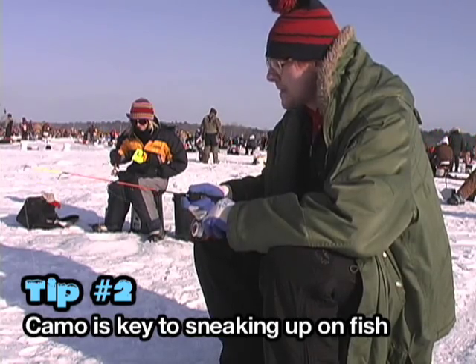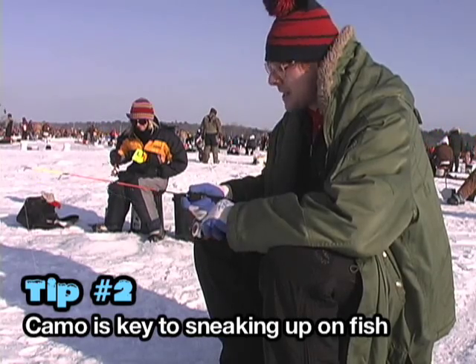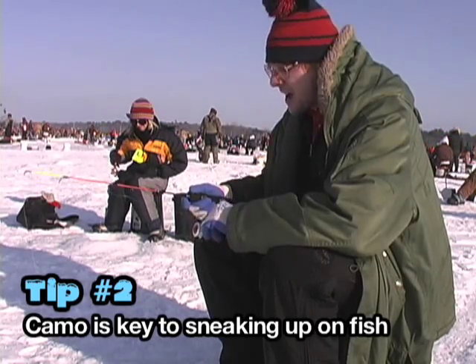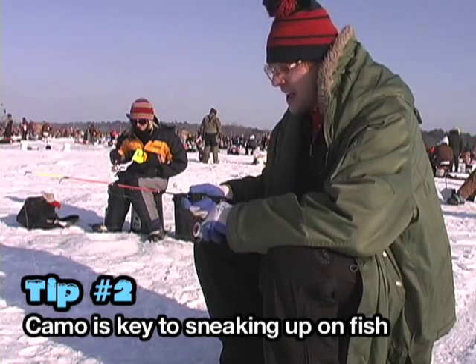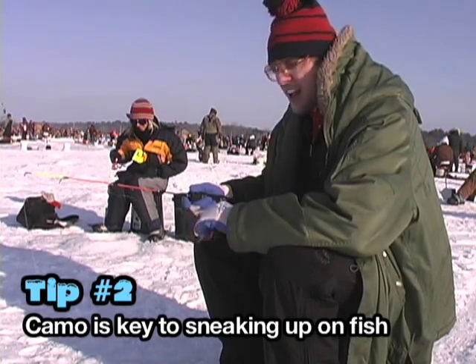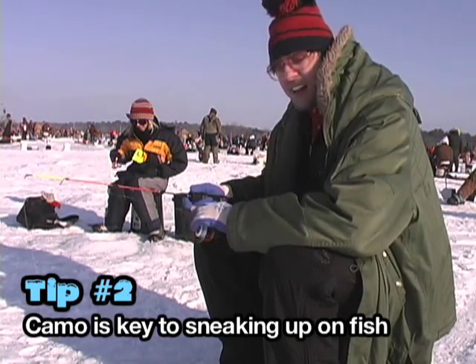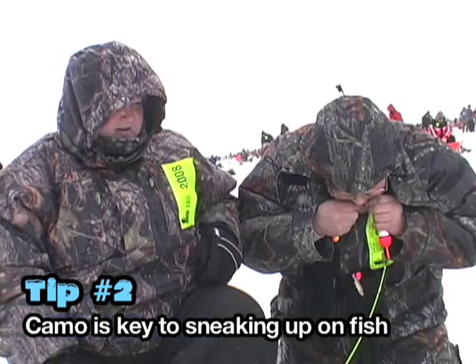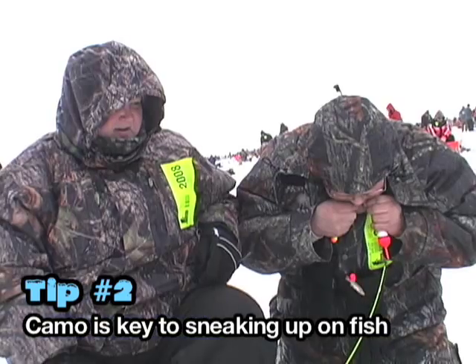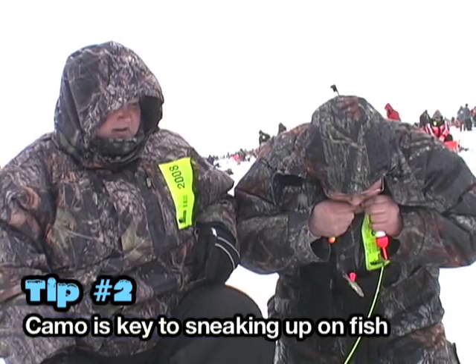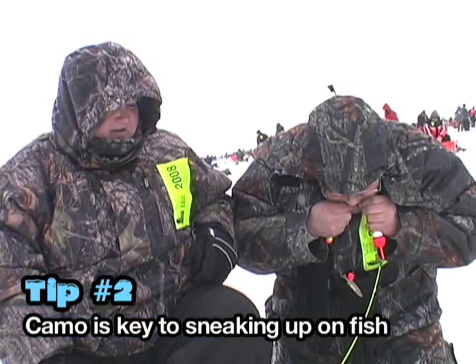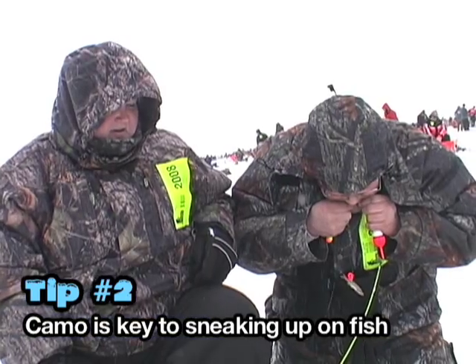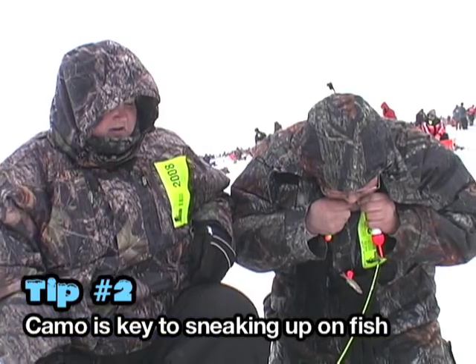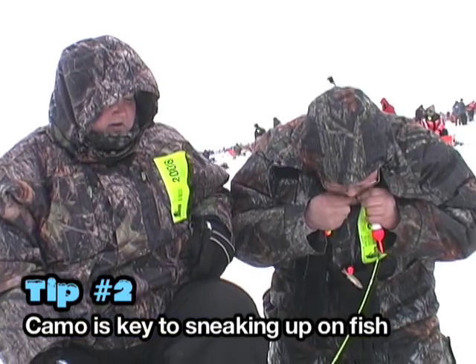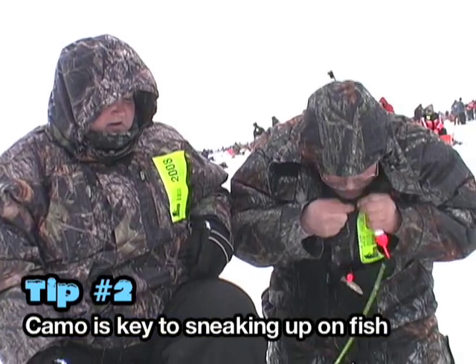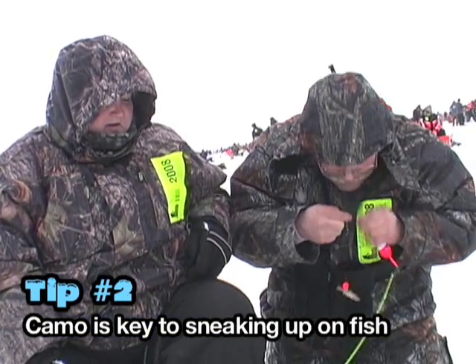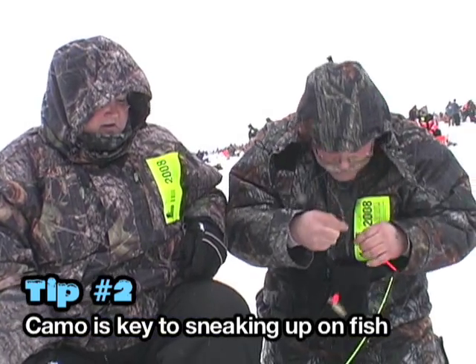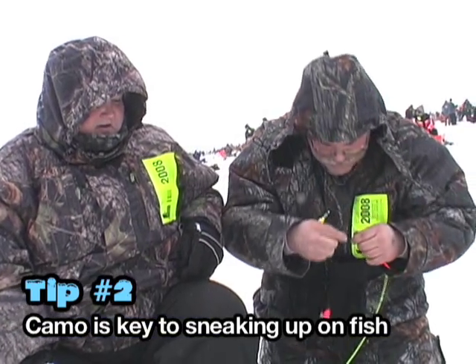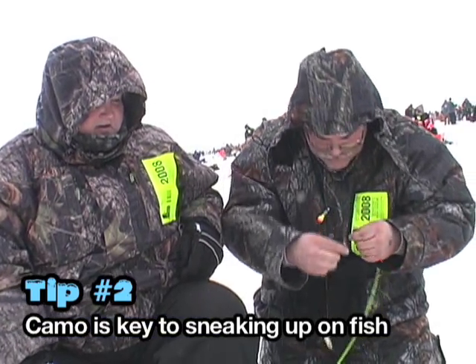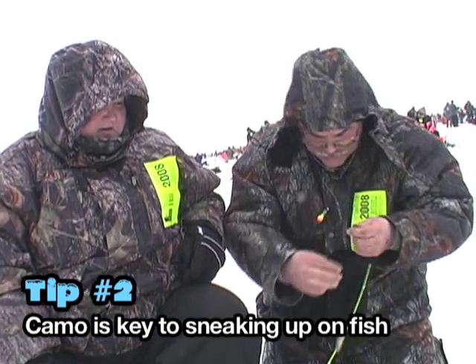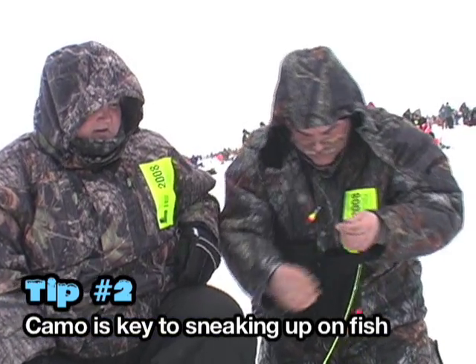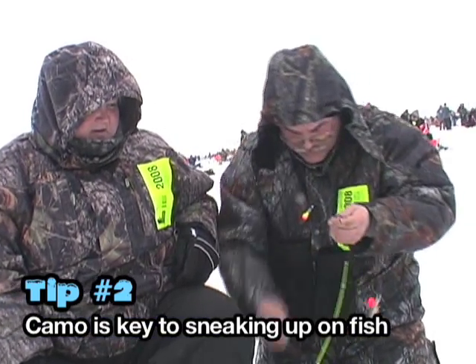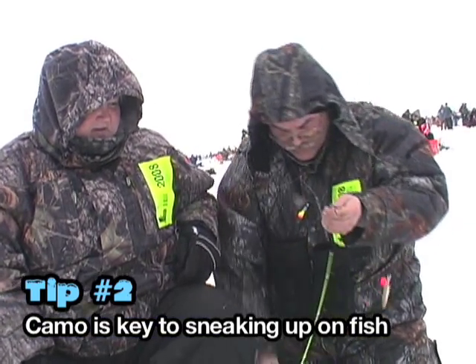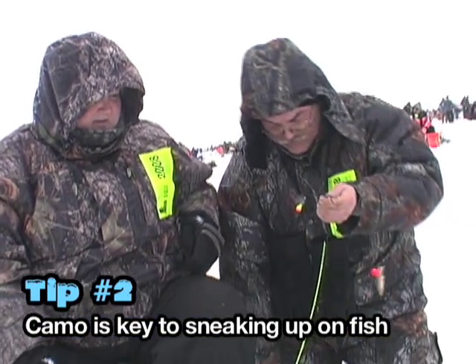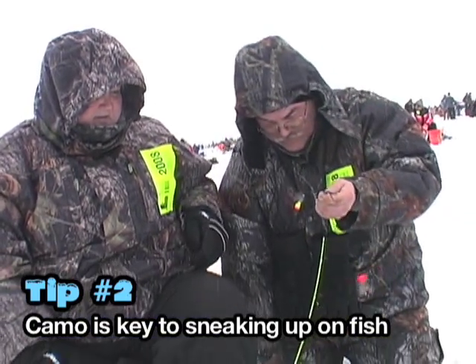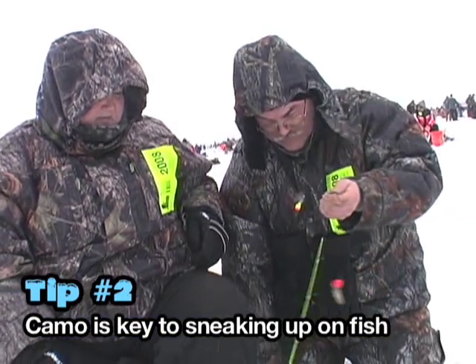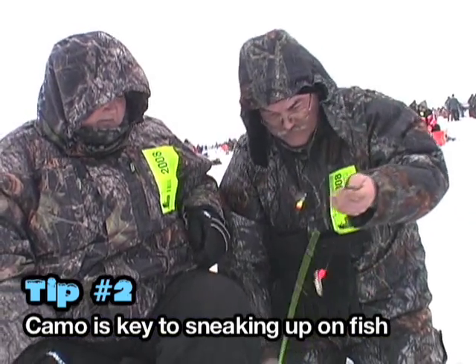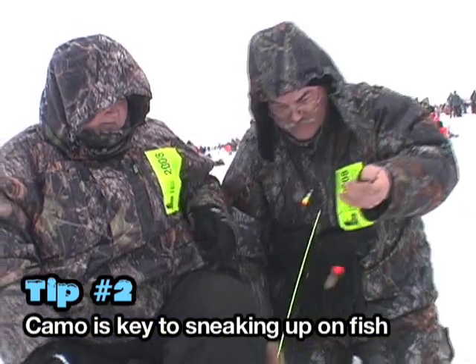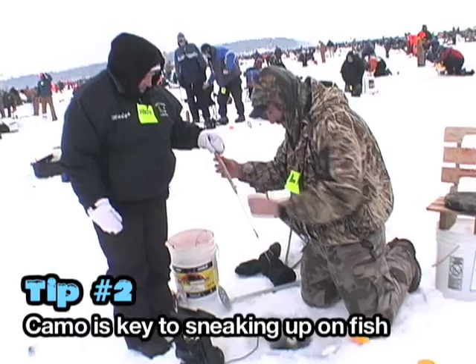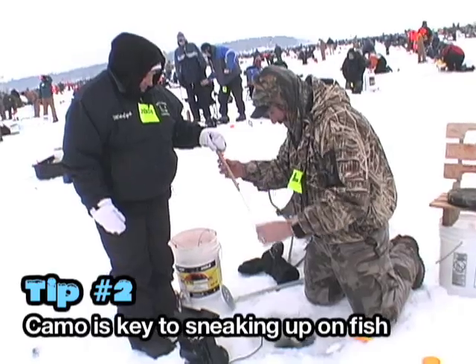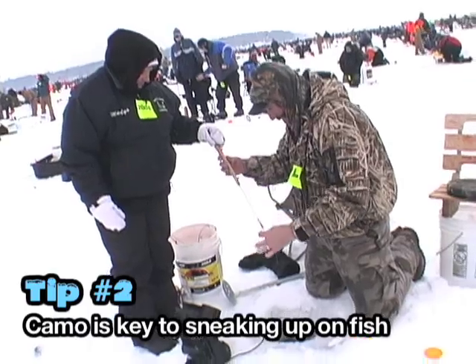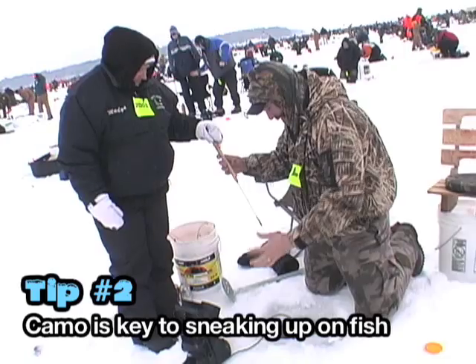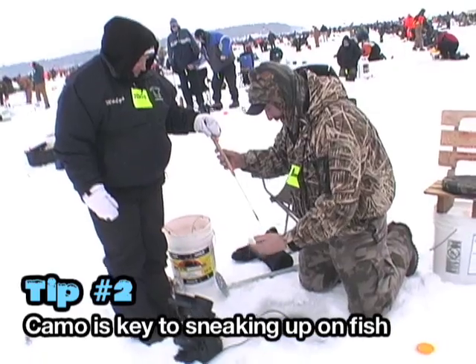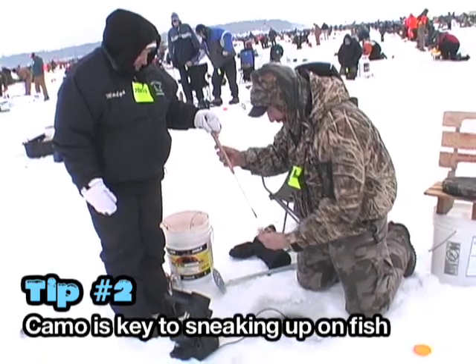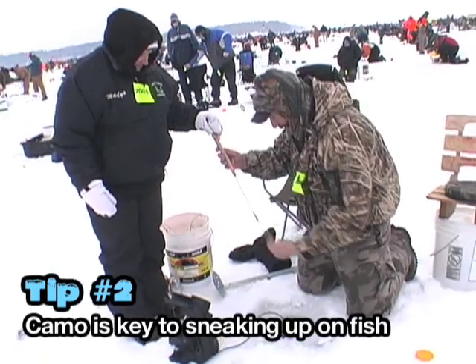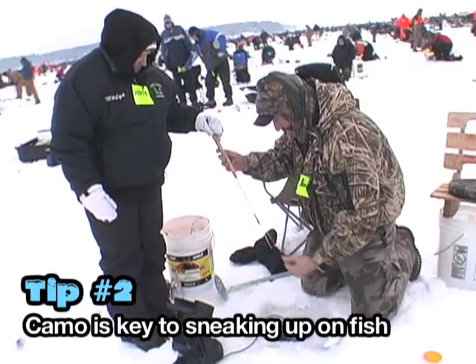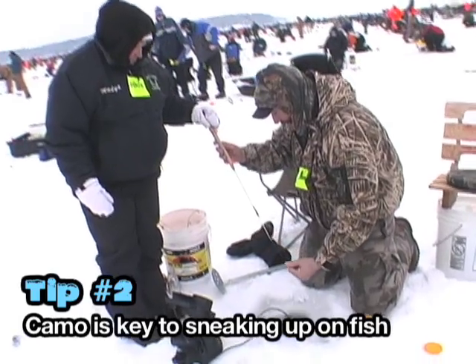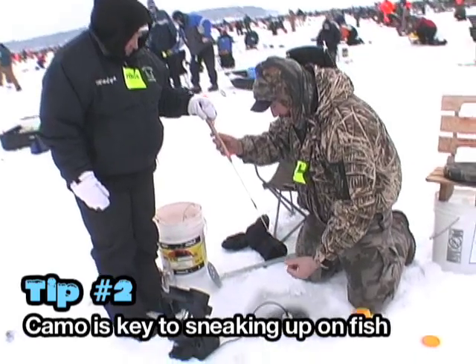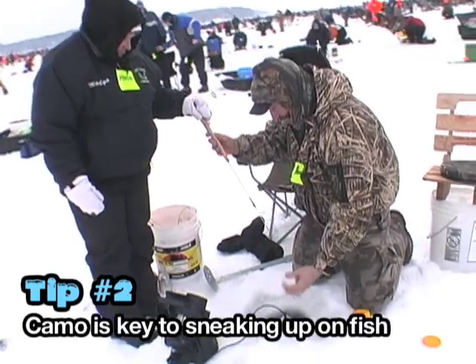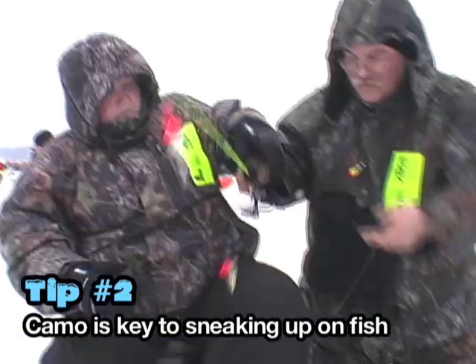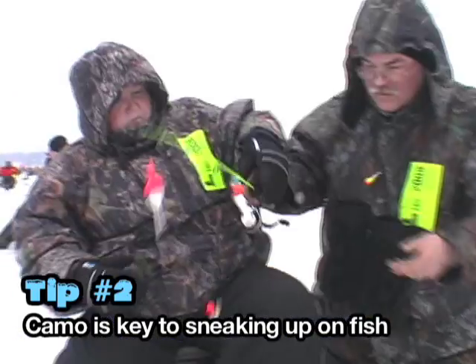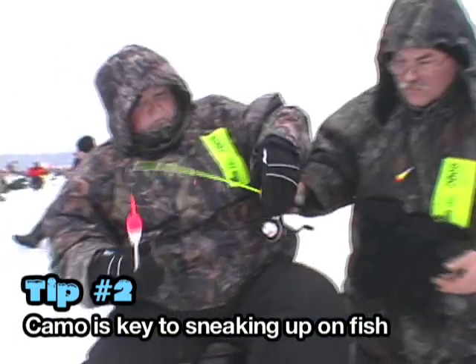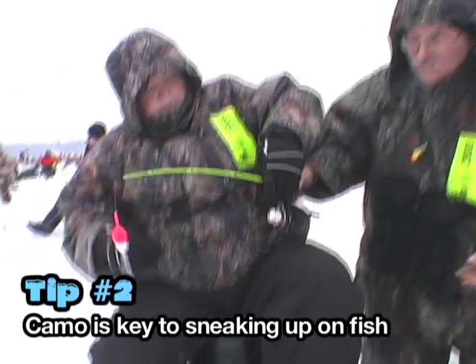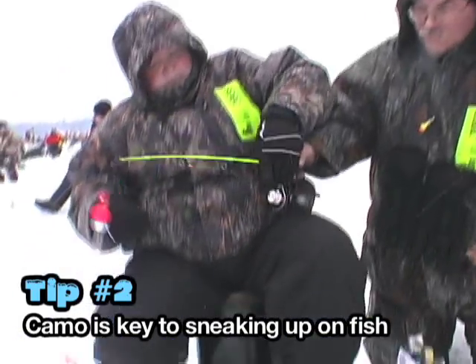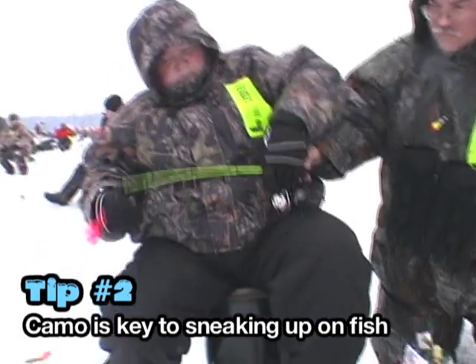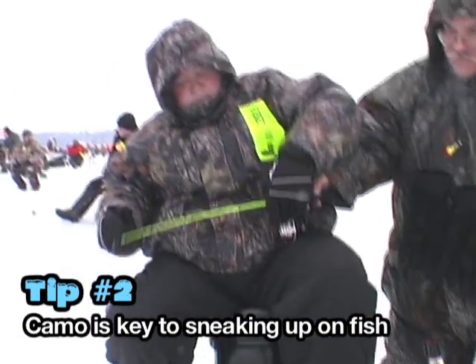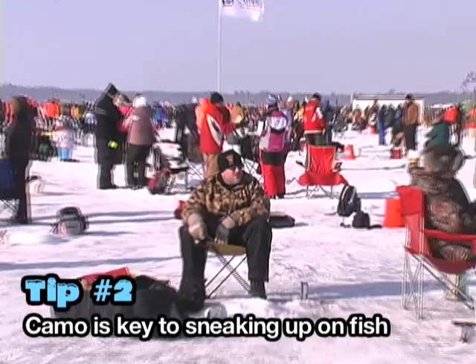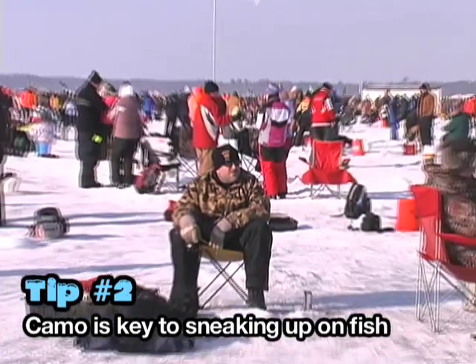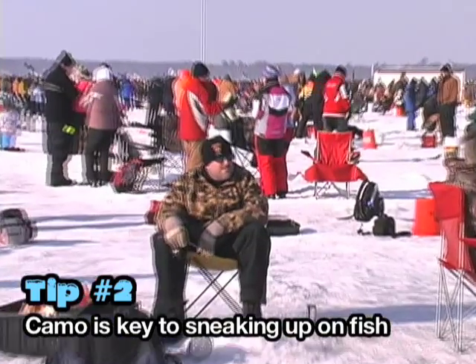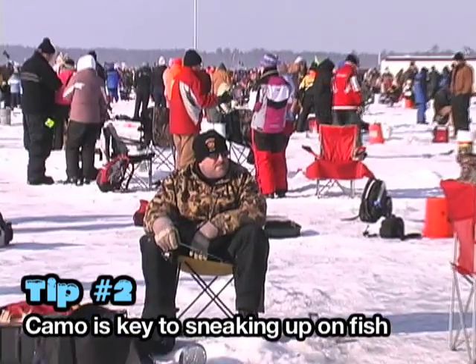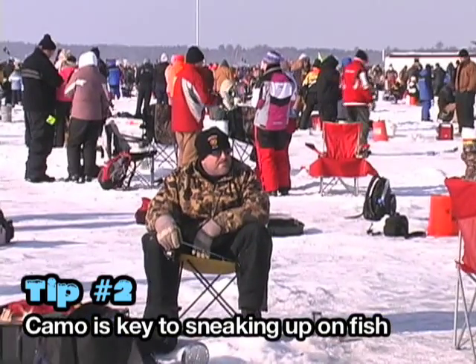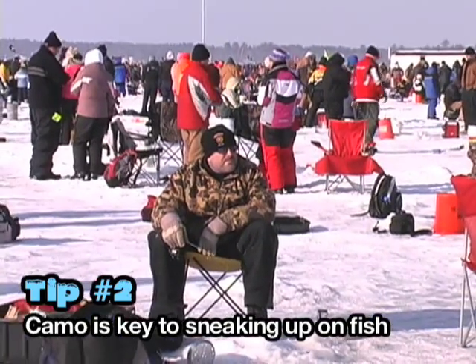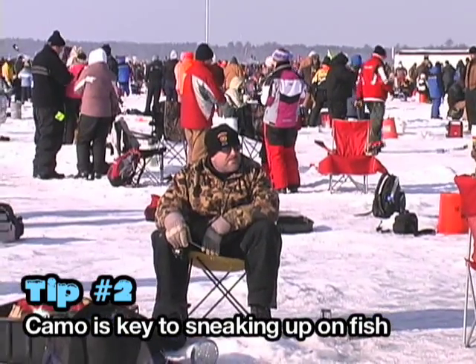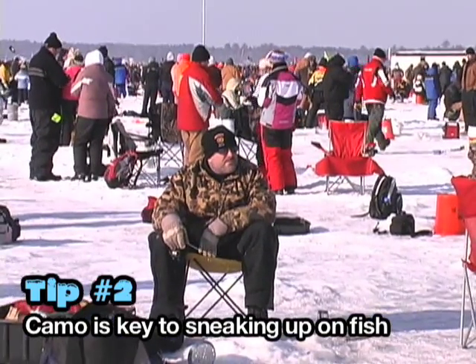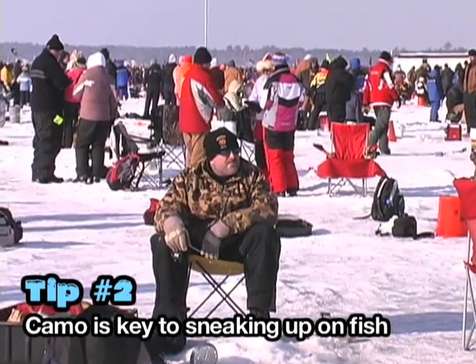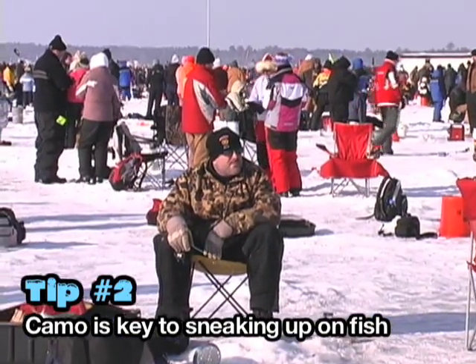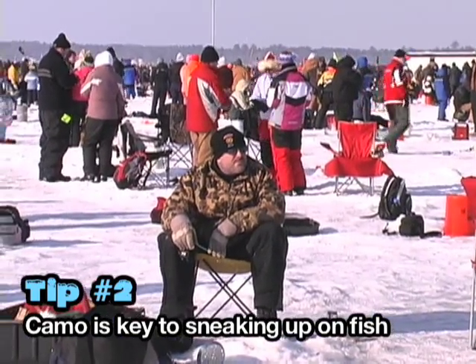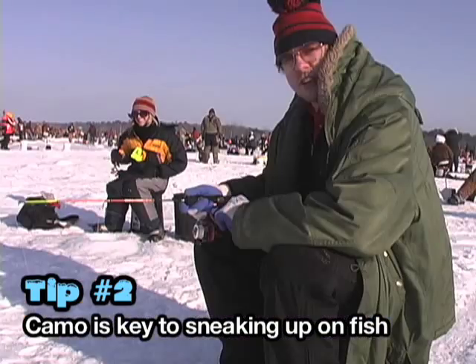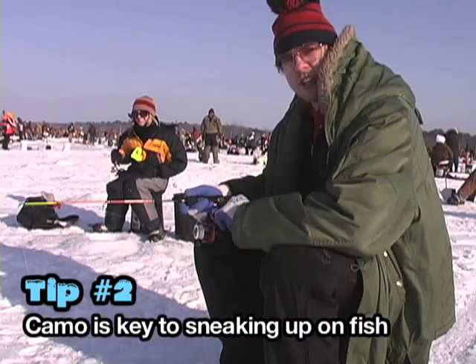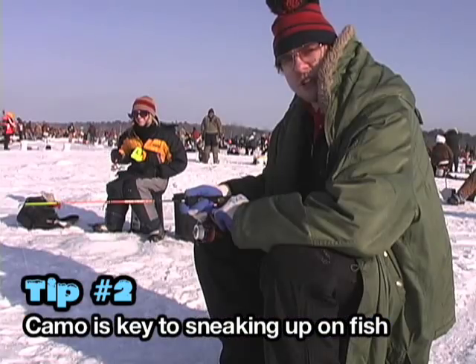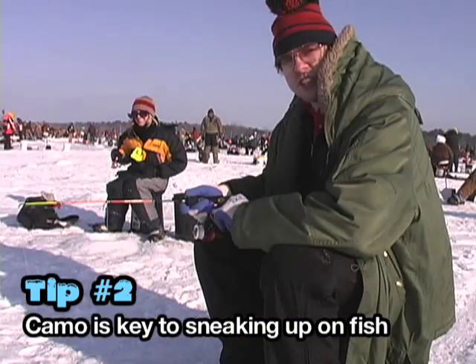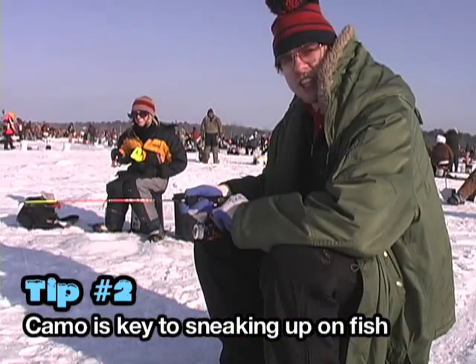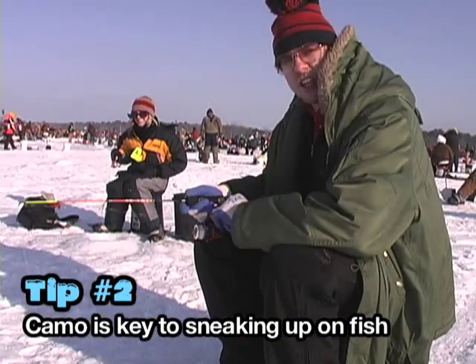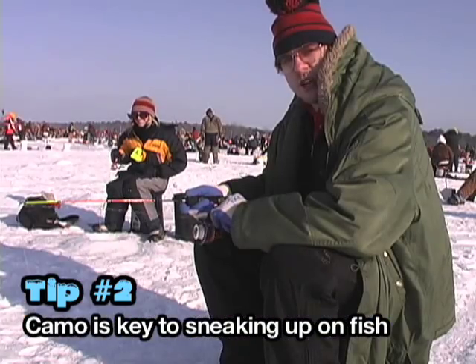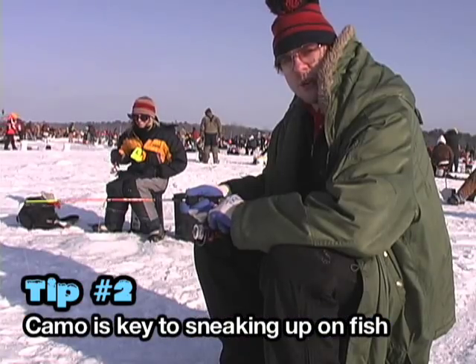I have noticed that a lot of people are wearing camouflage, and that's pretty good technique so the fish don't see you.